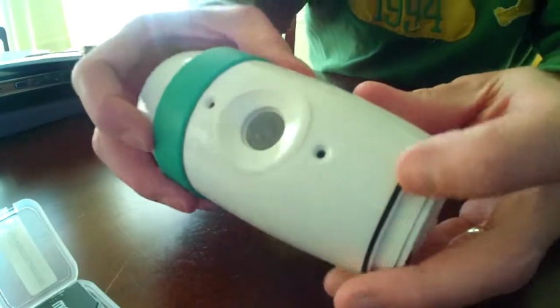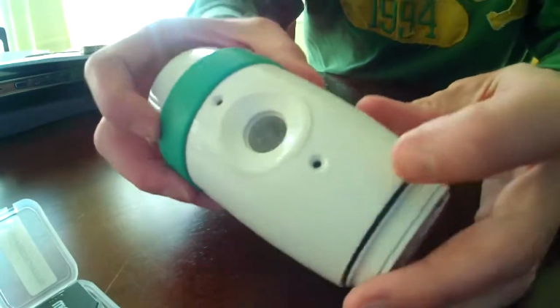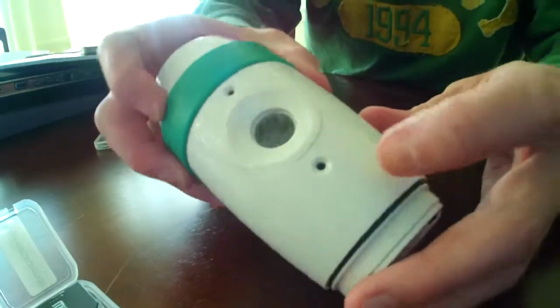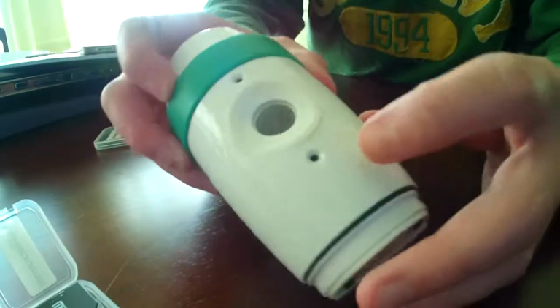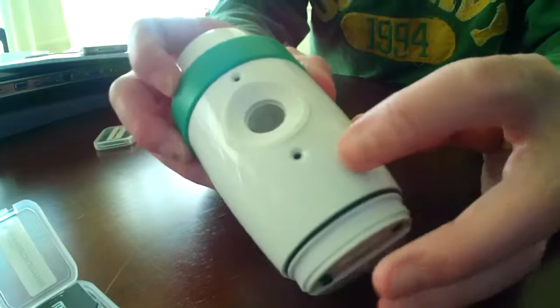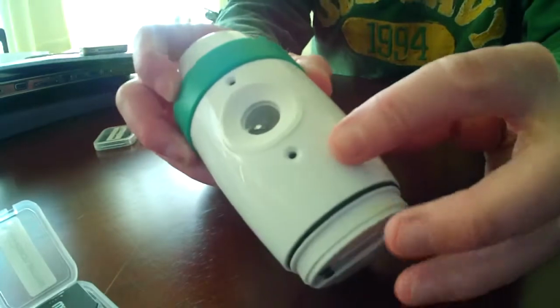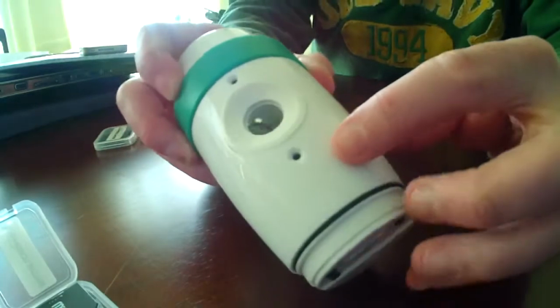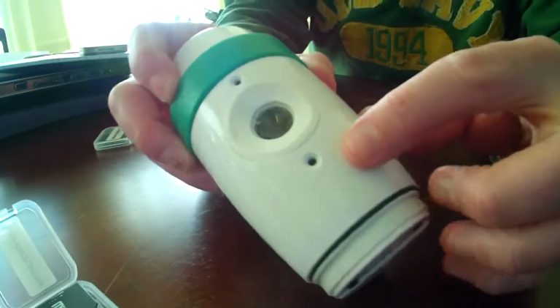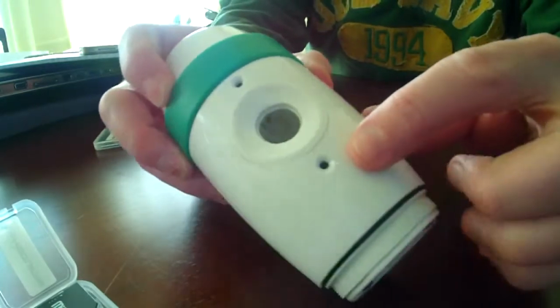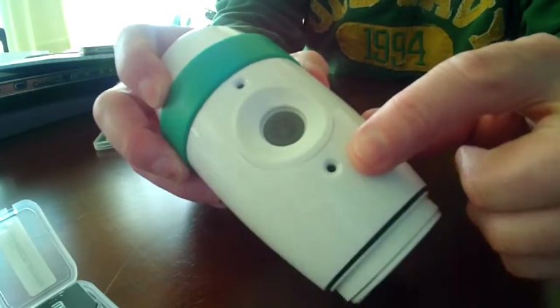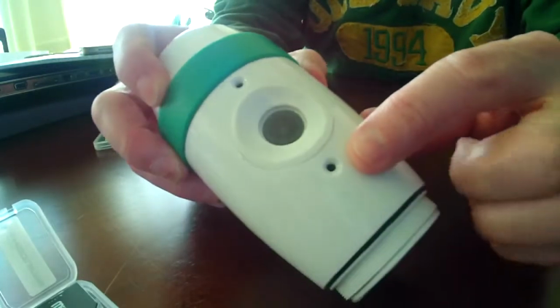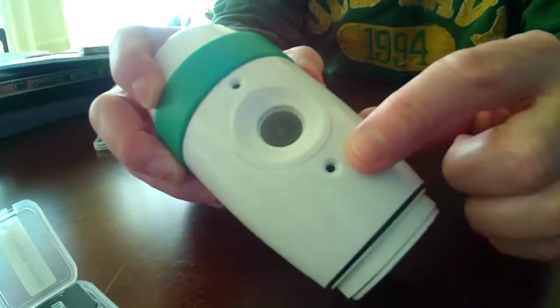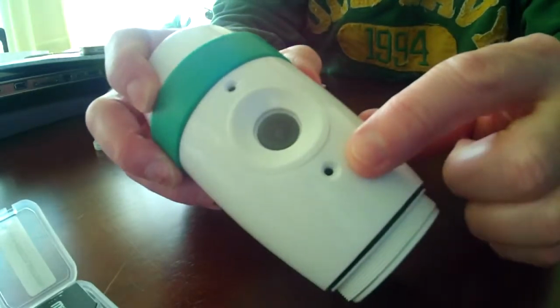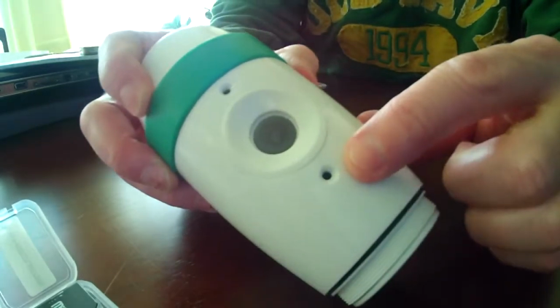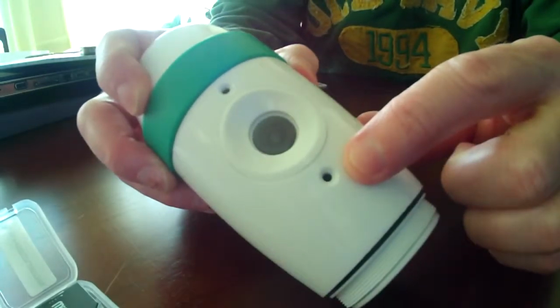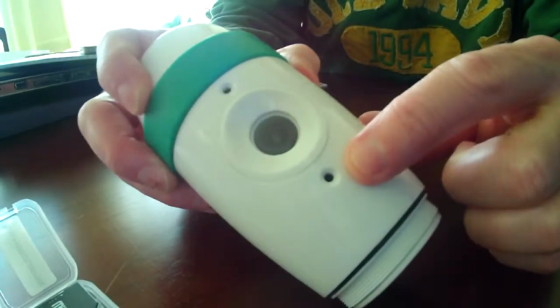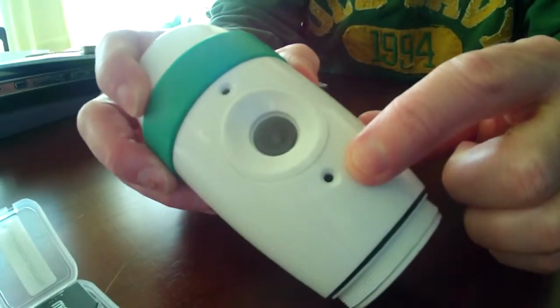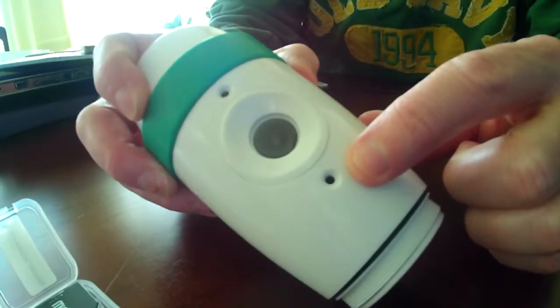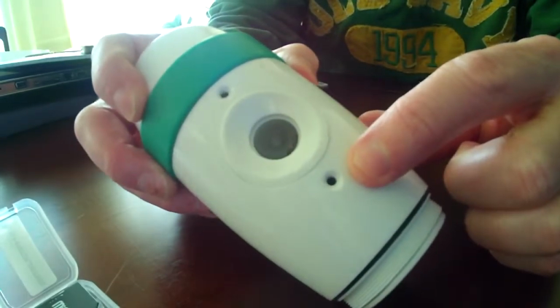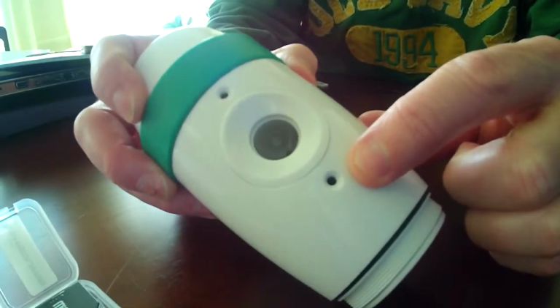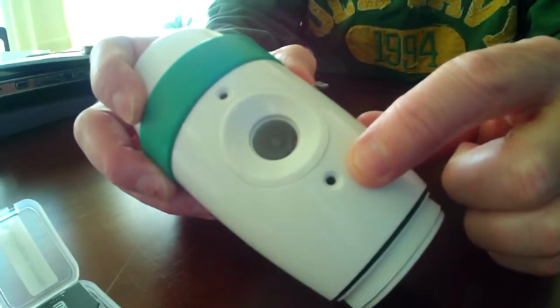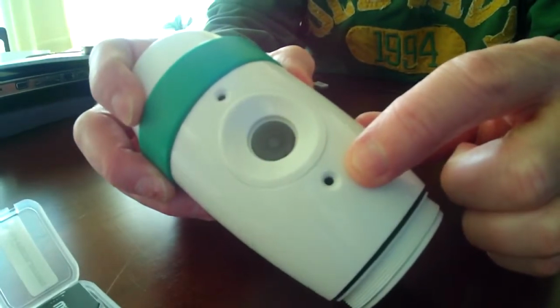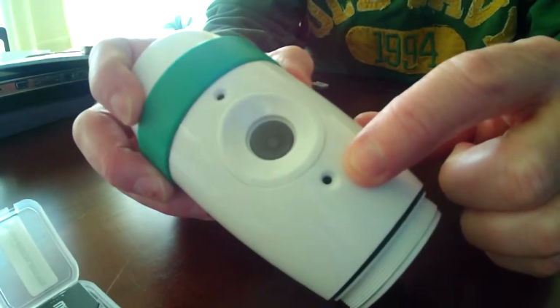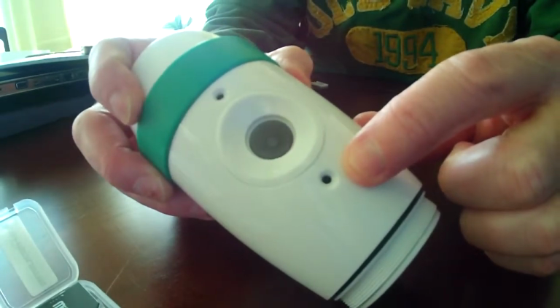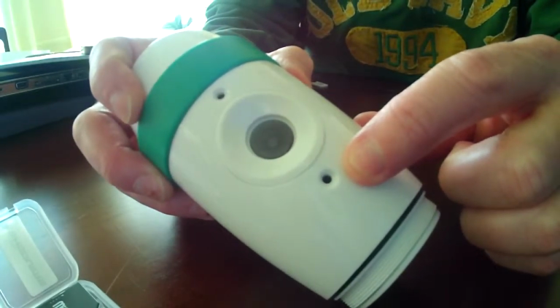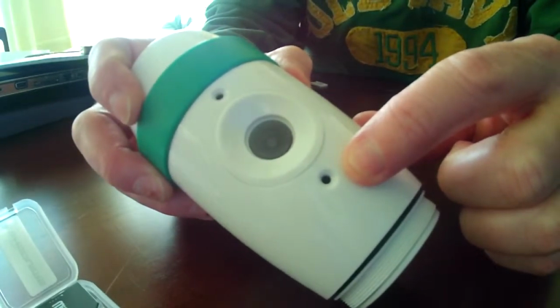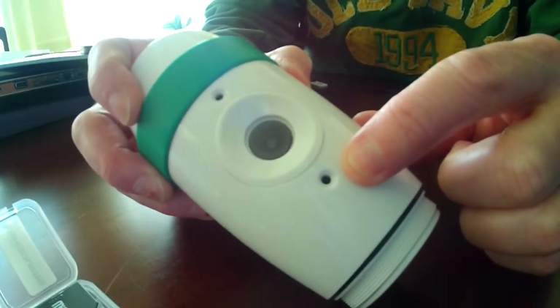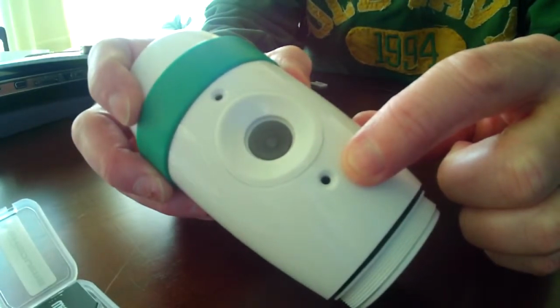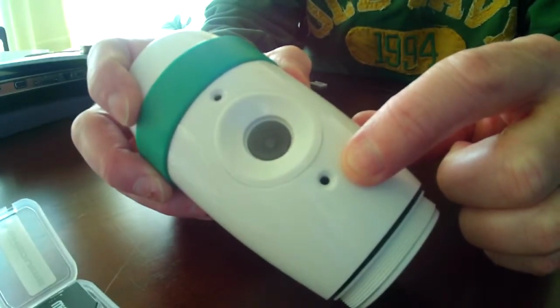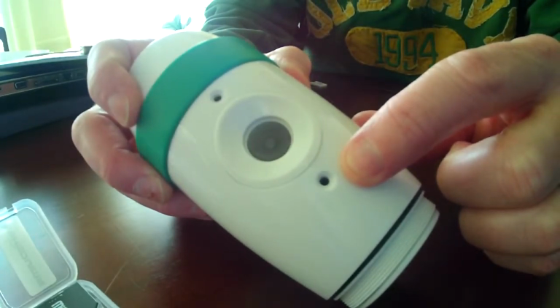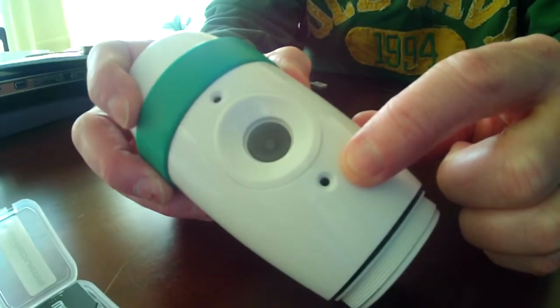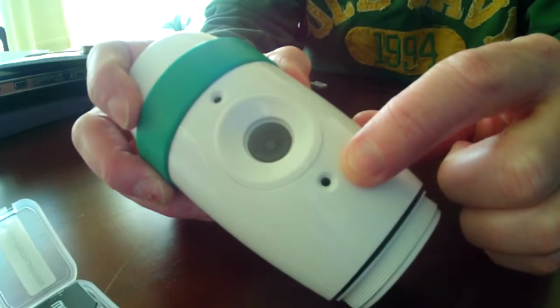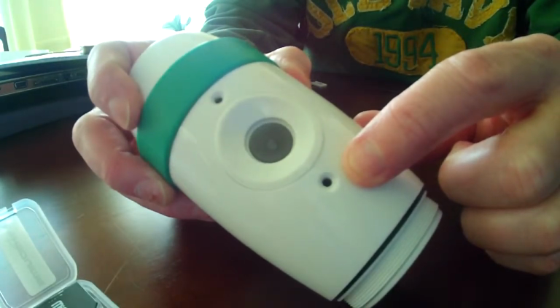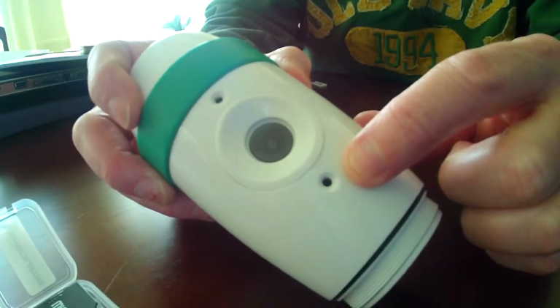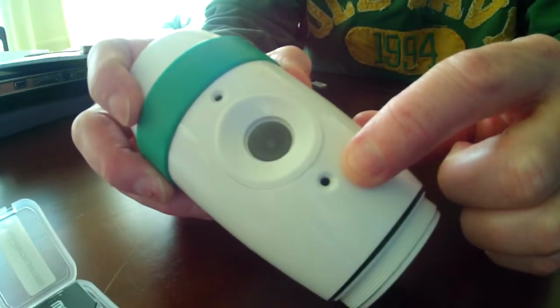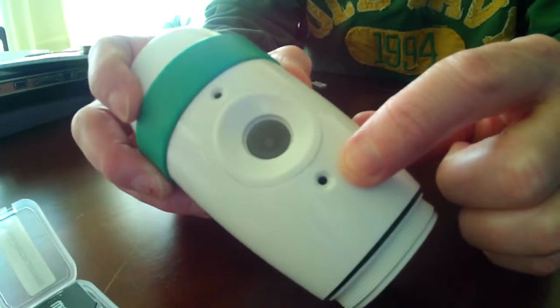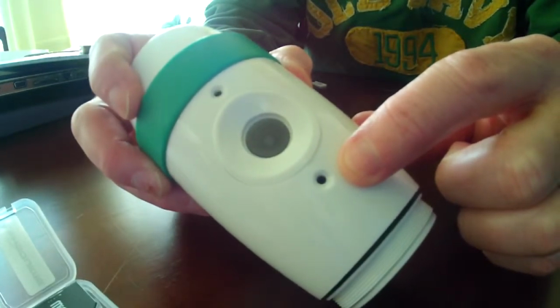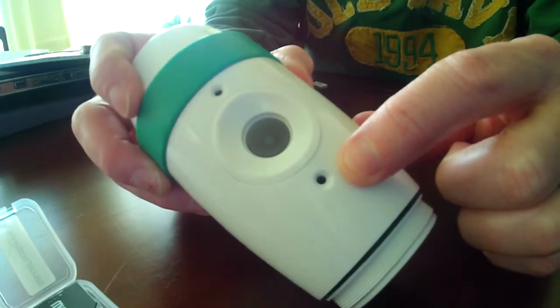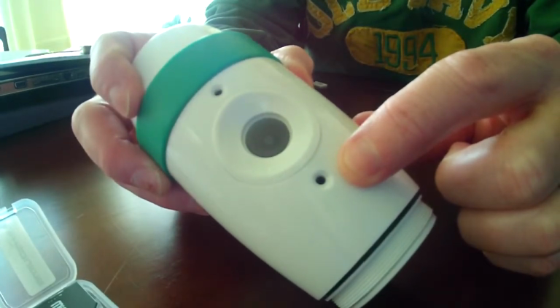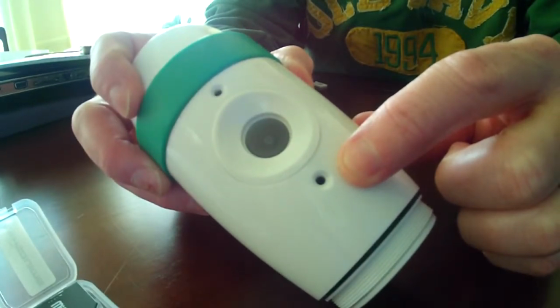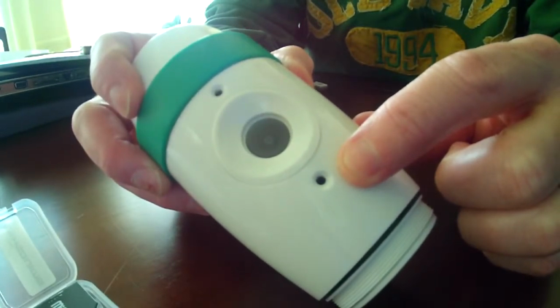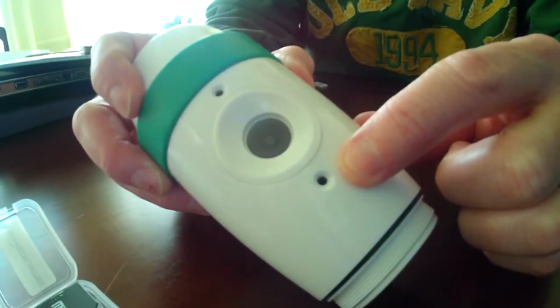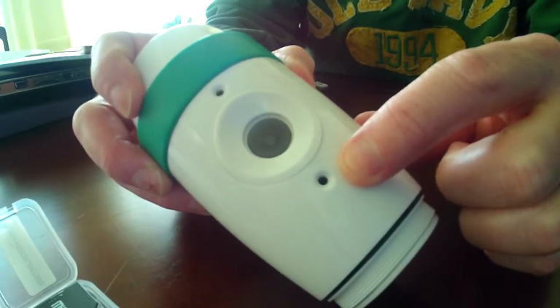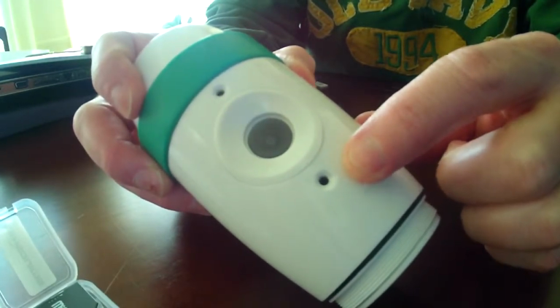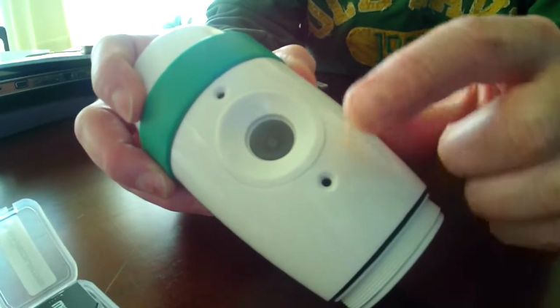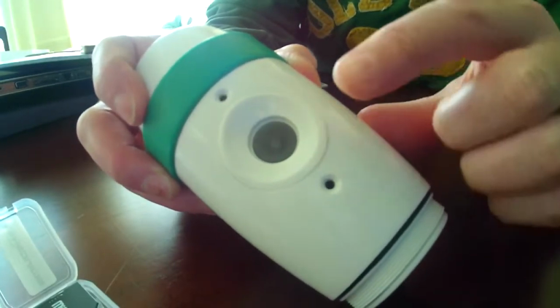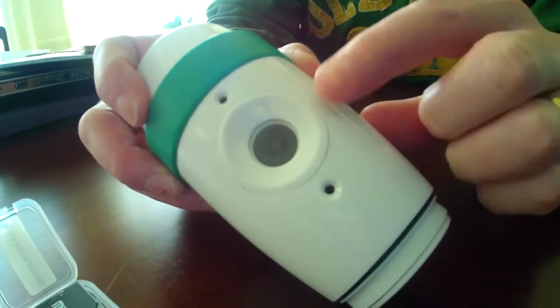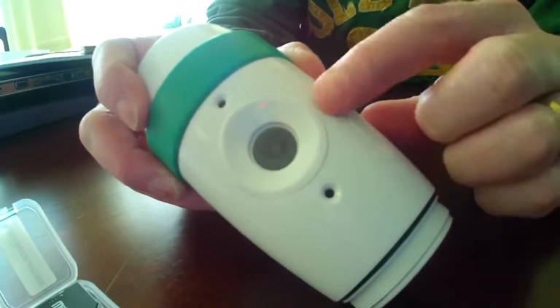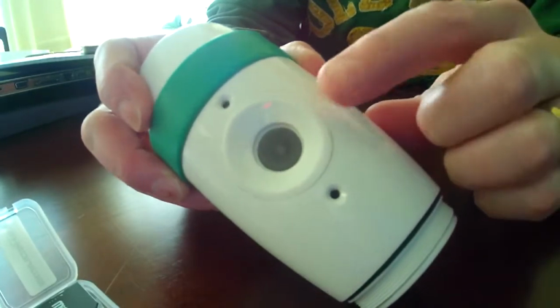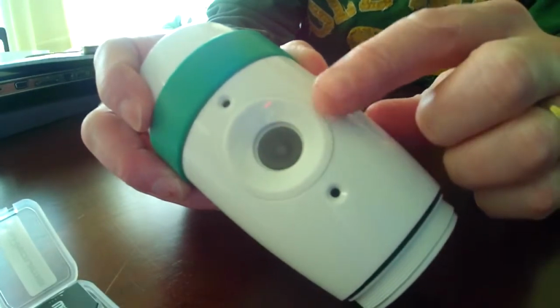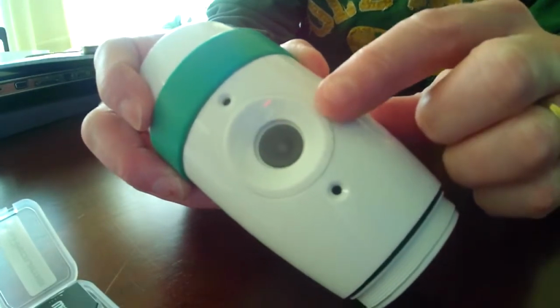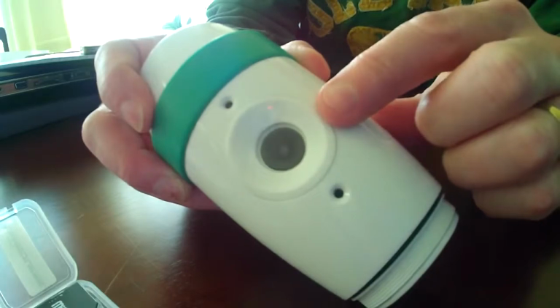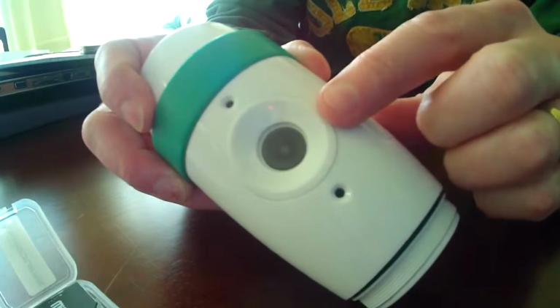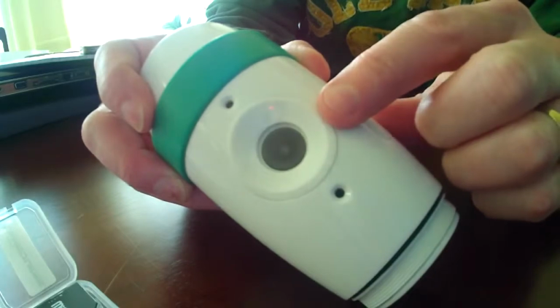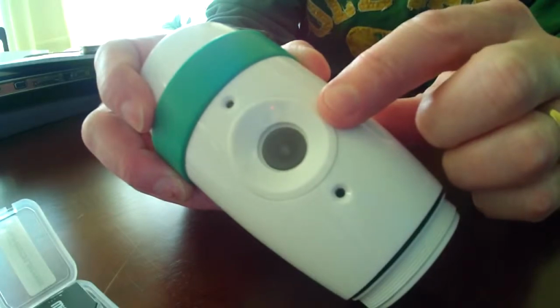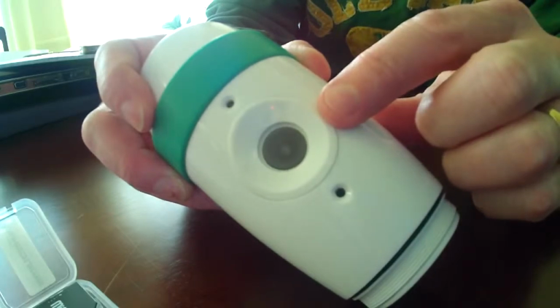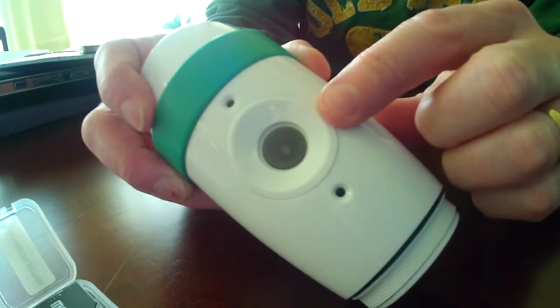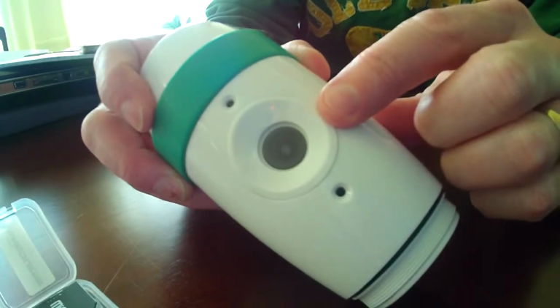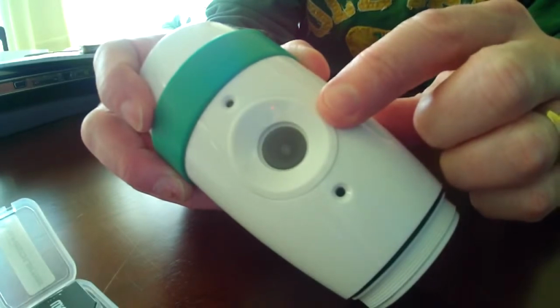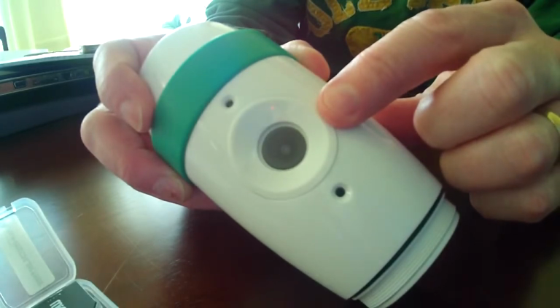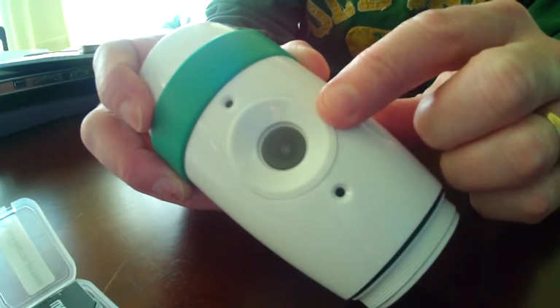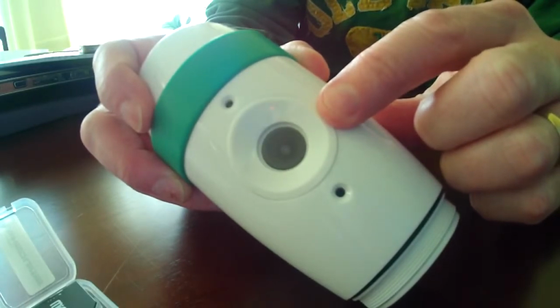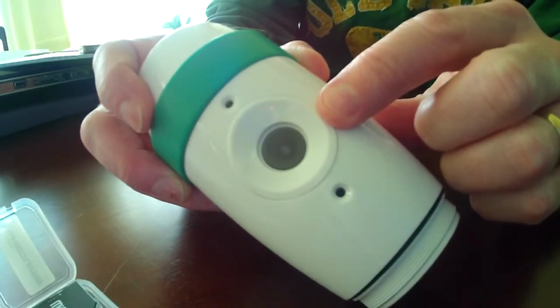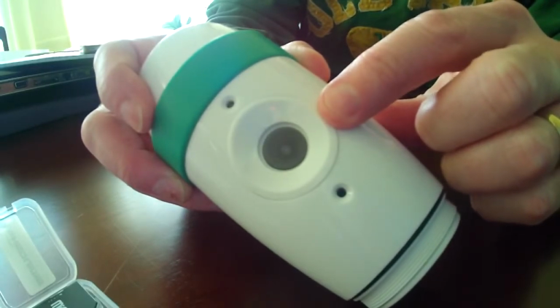This is a microphone. It'll record everything while you're playing out on the course. And this is, of course, the lens.